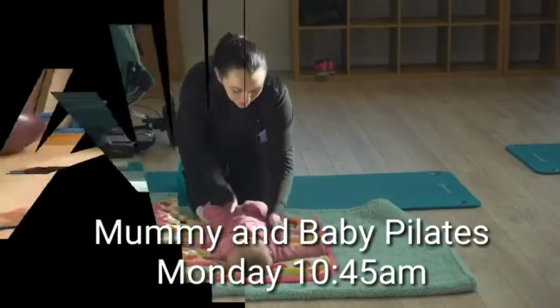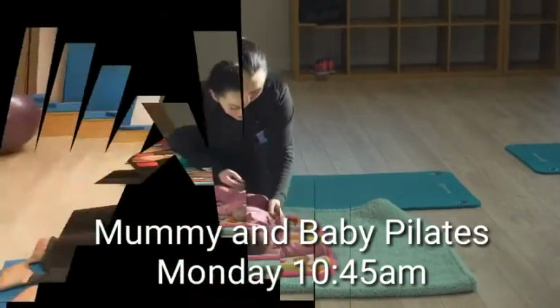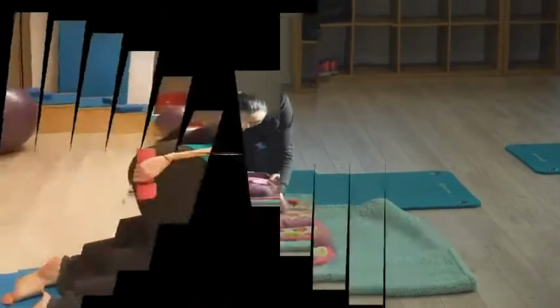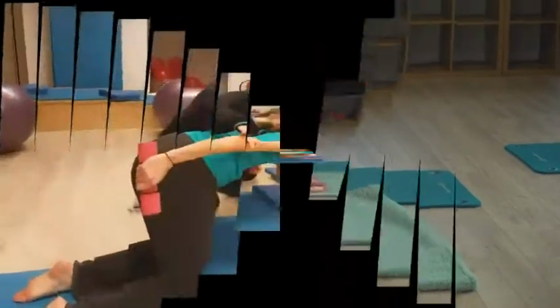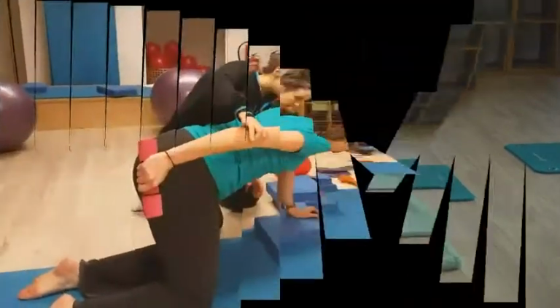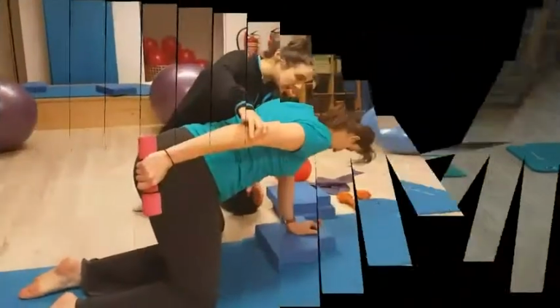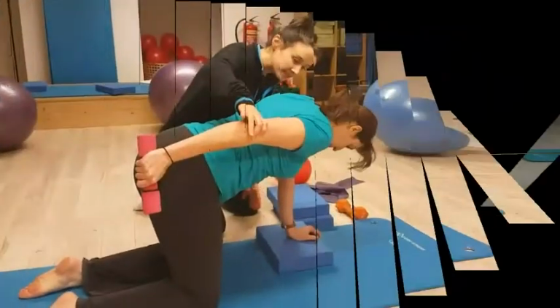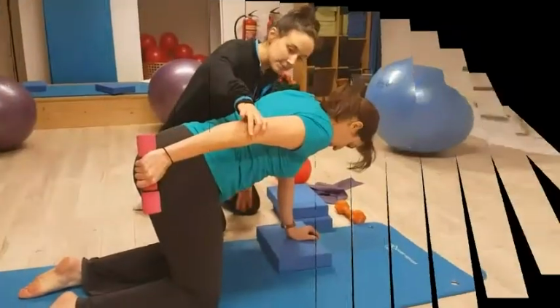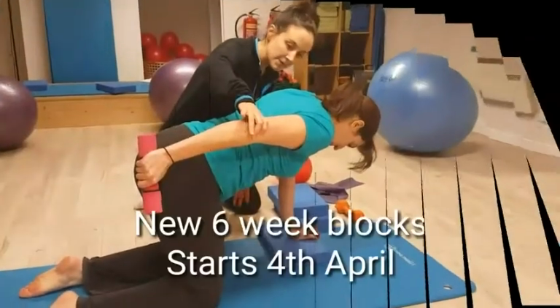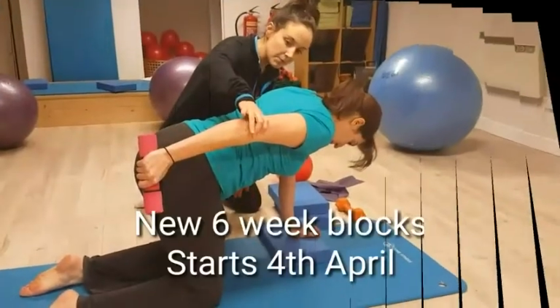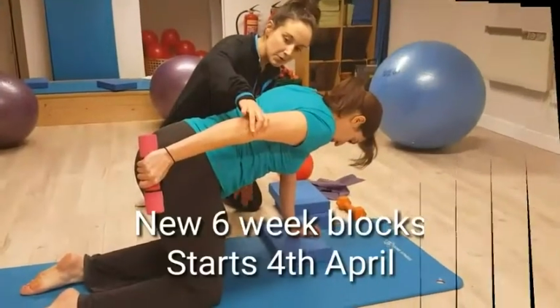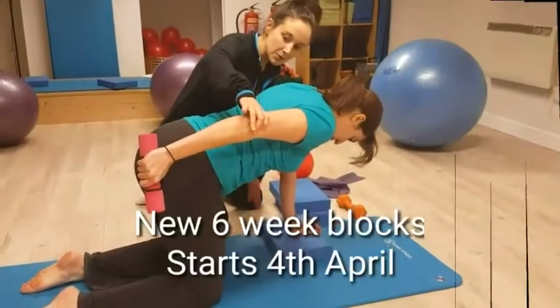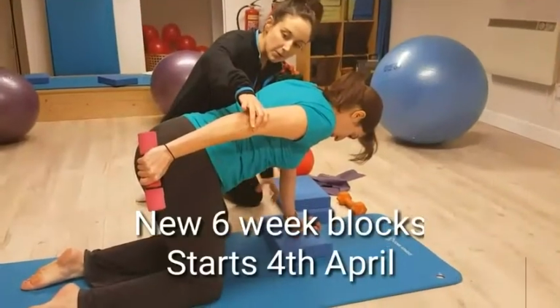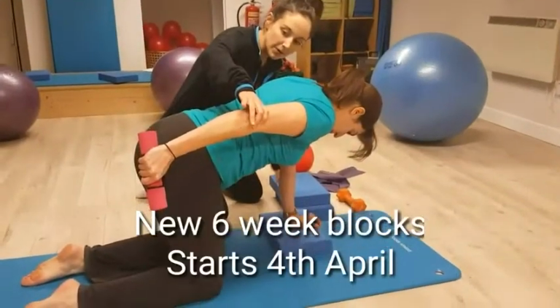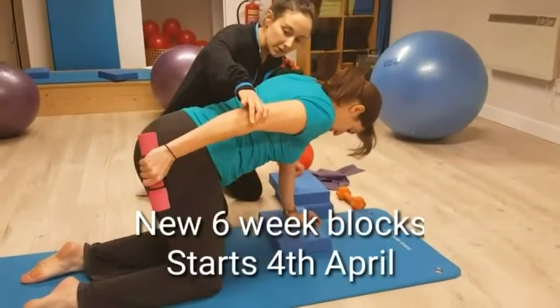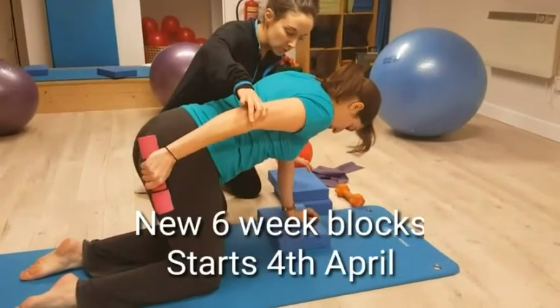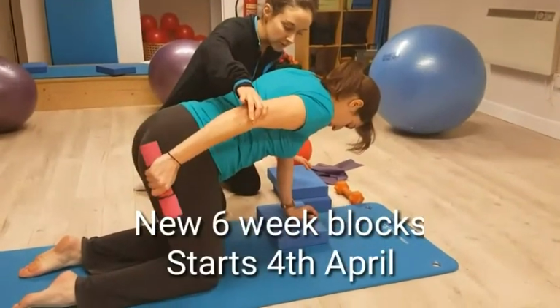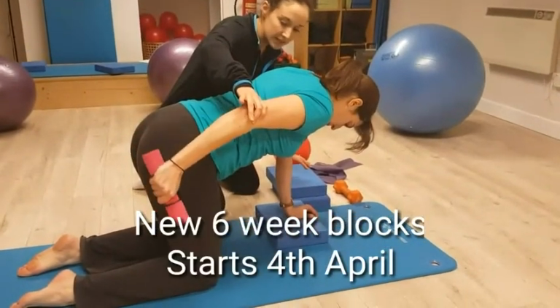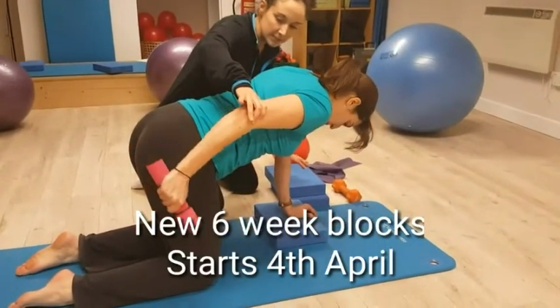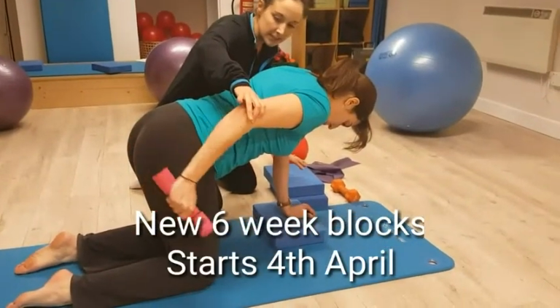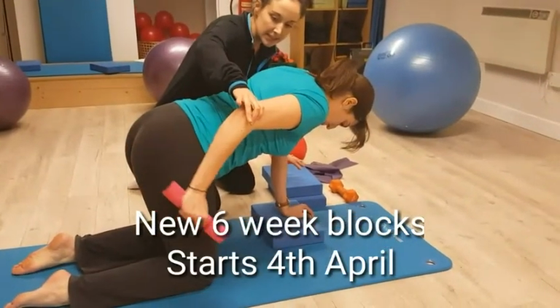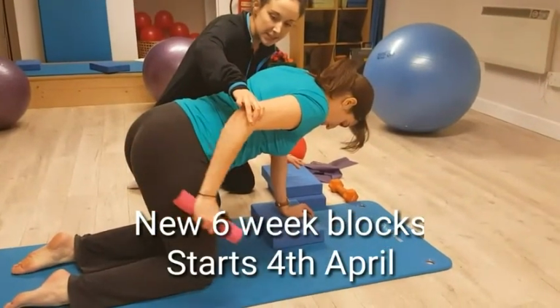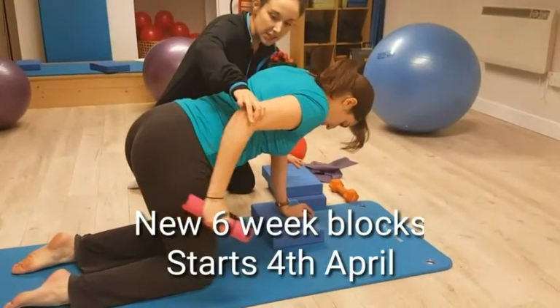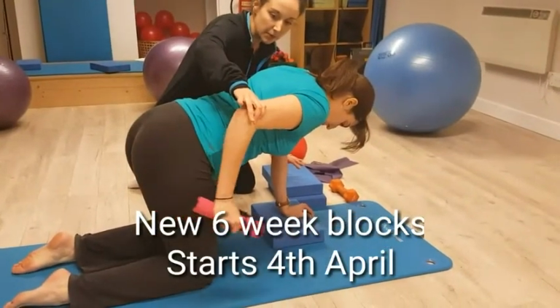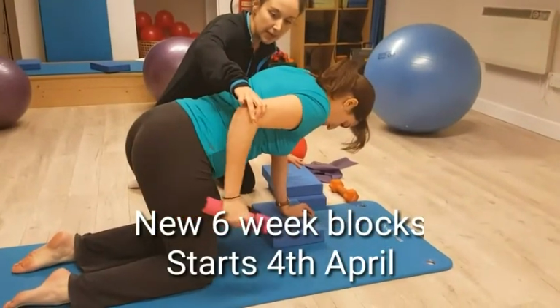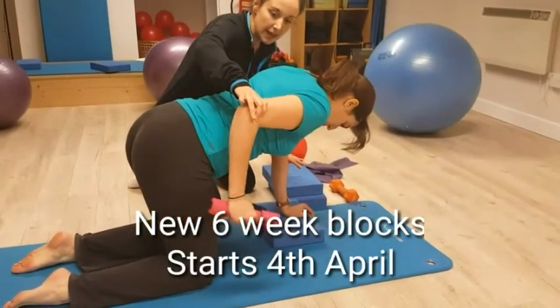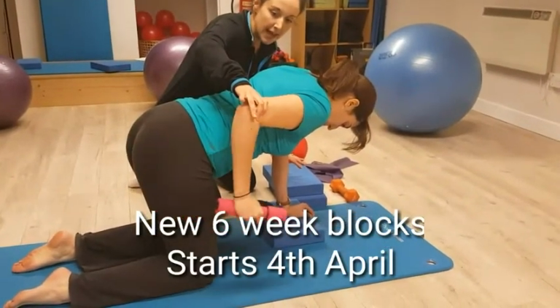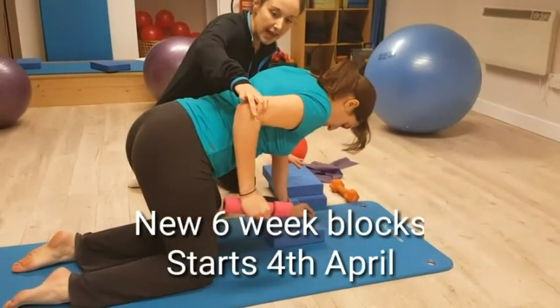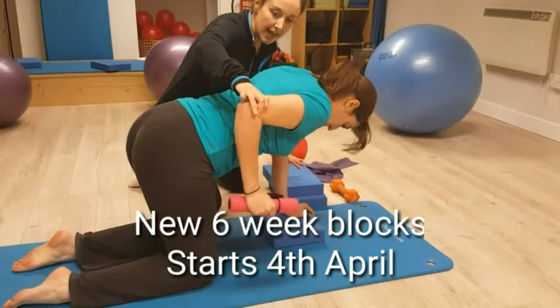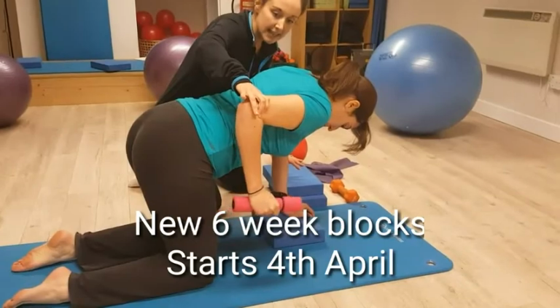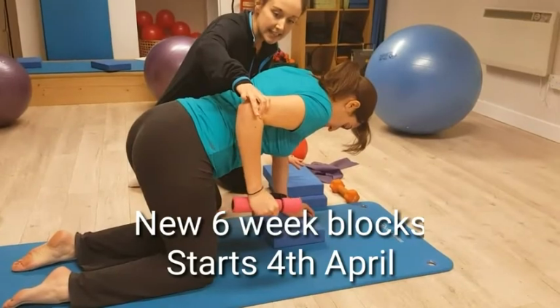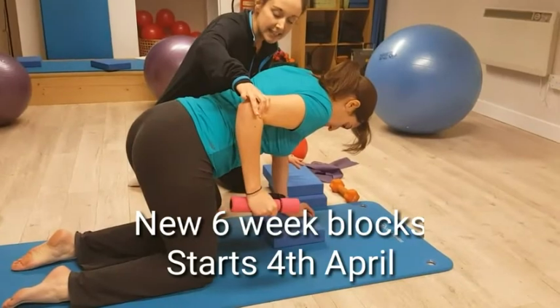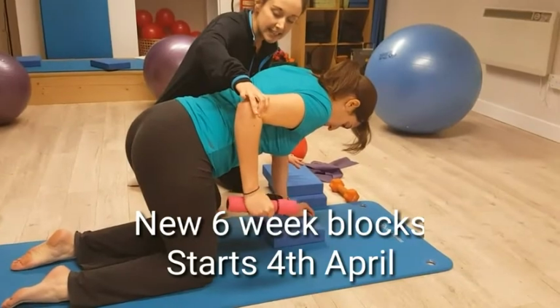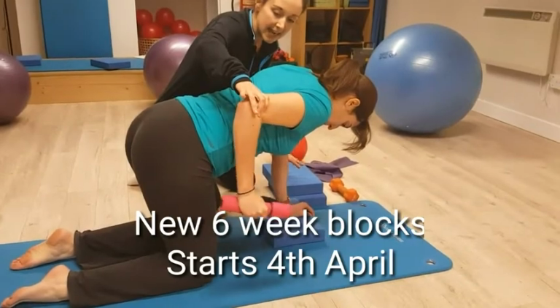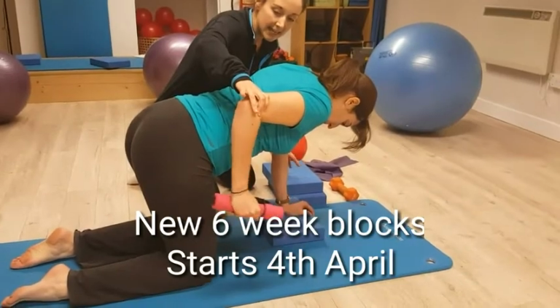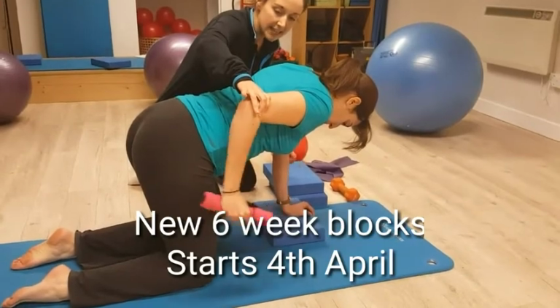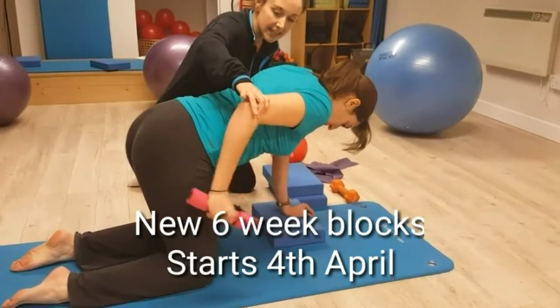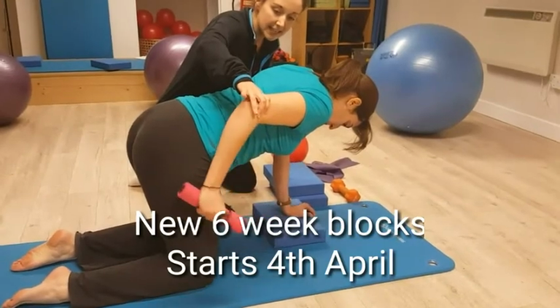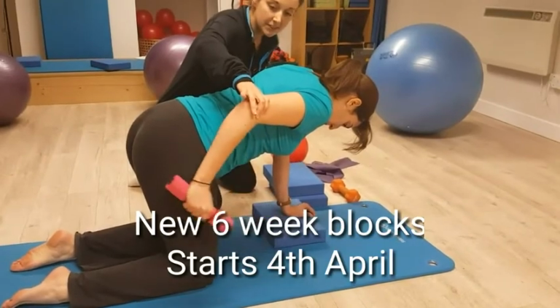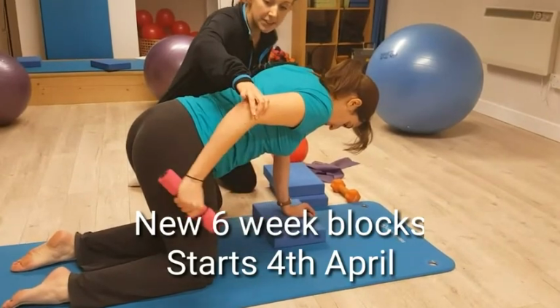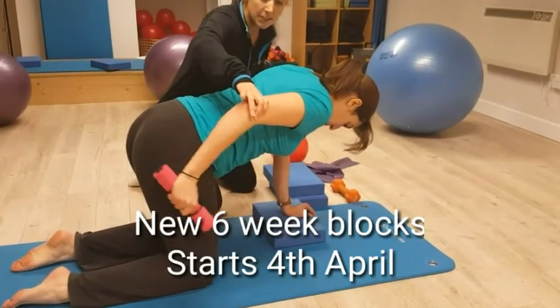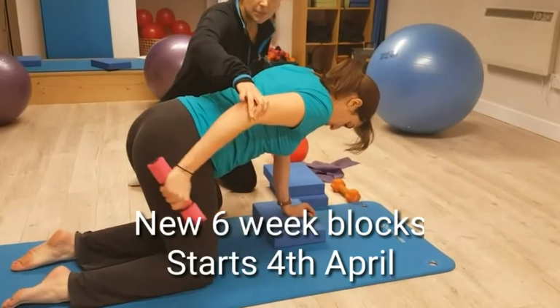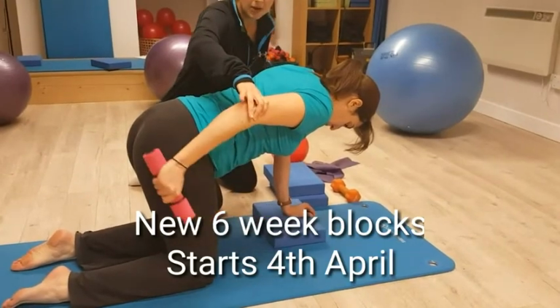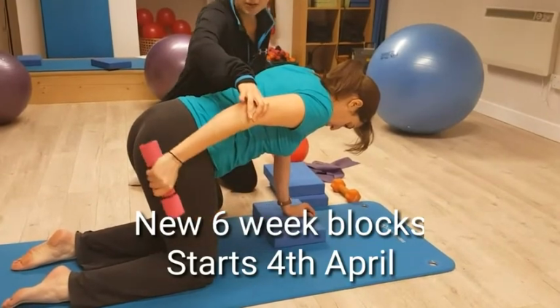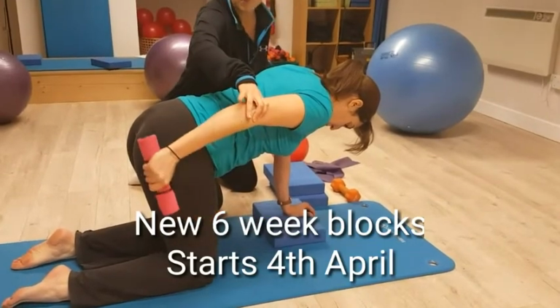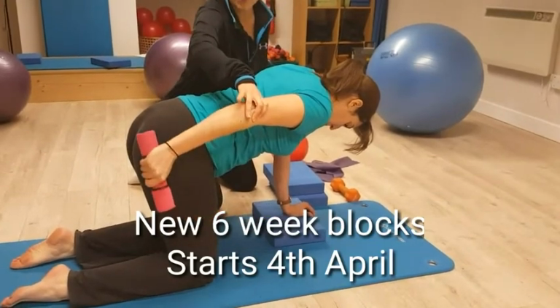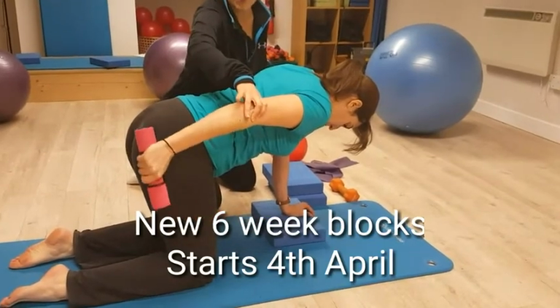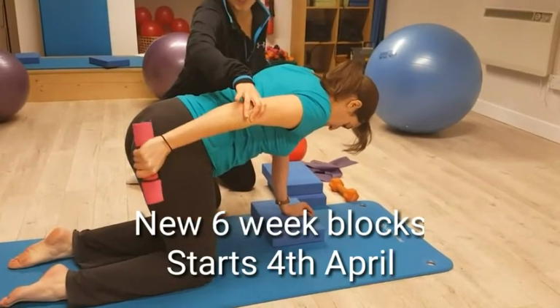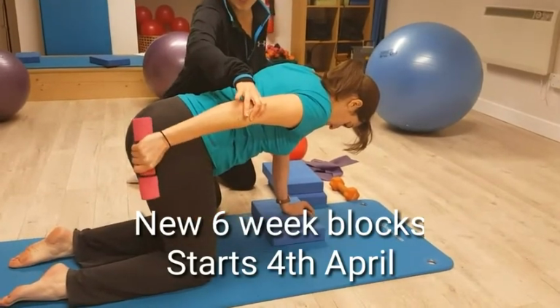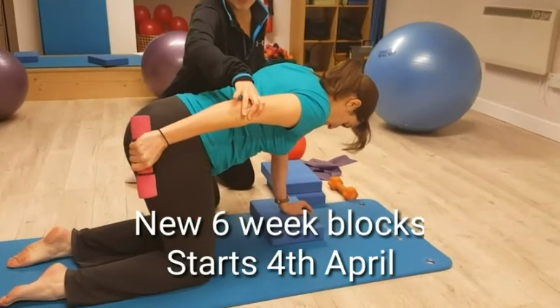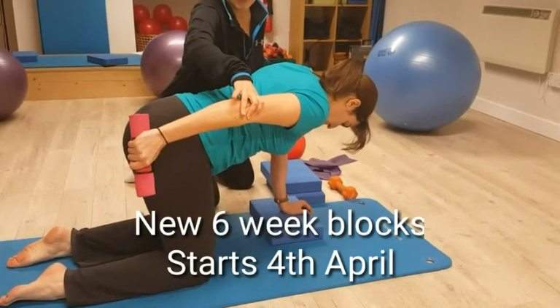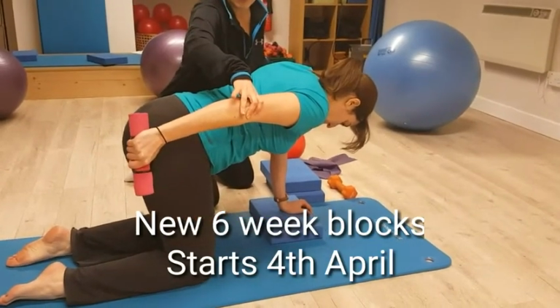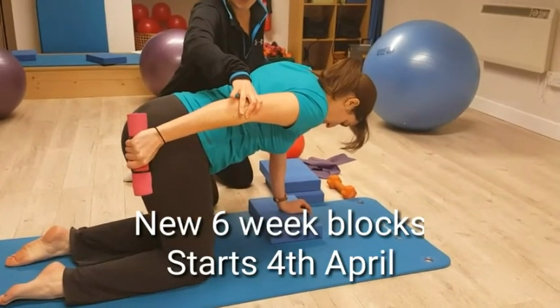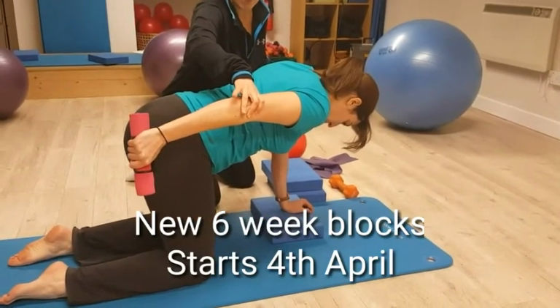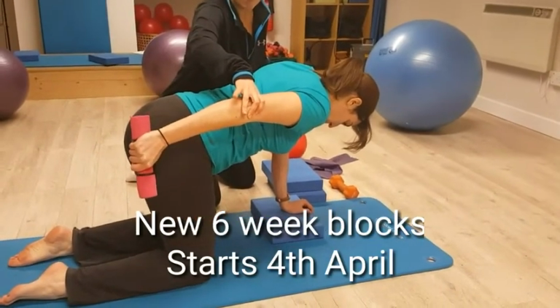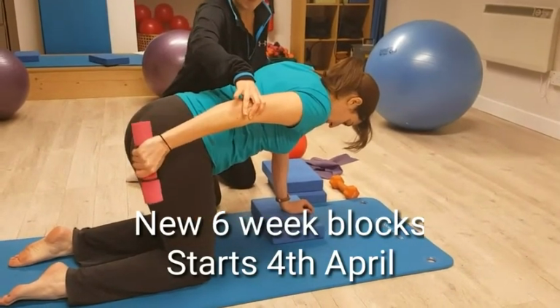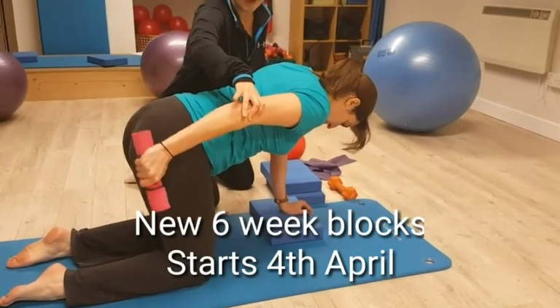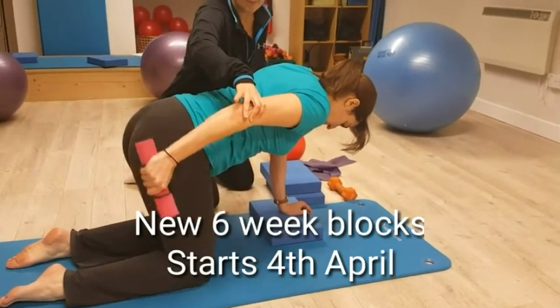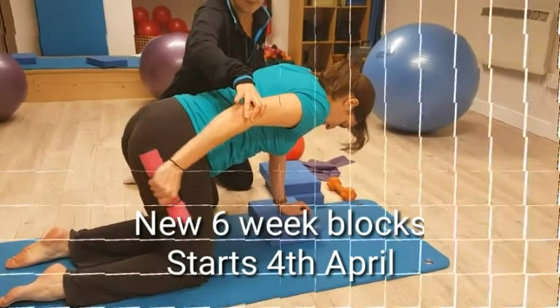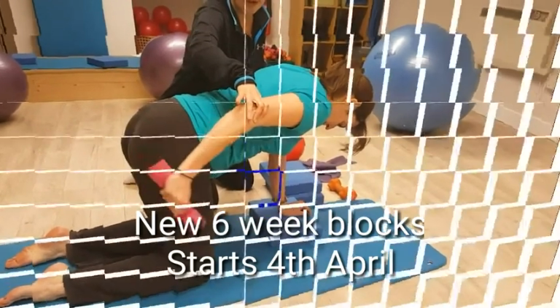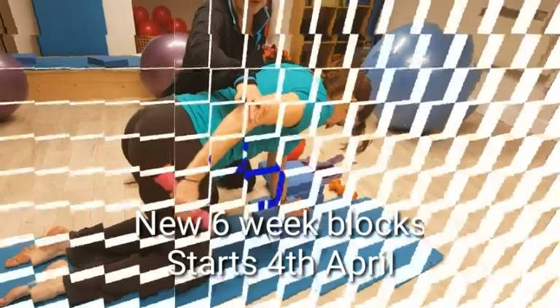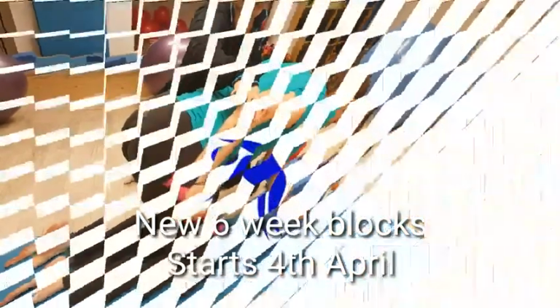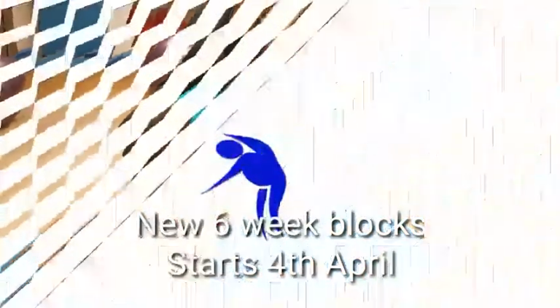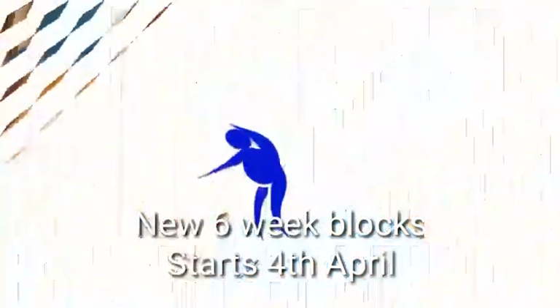Working with triceps here, but also working on core stability too. Excellent. Exhale, lift it up along the body. Inhale, bring it back down.